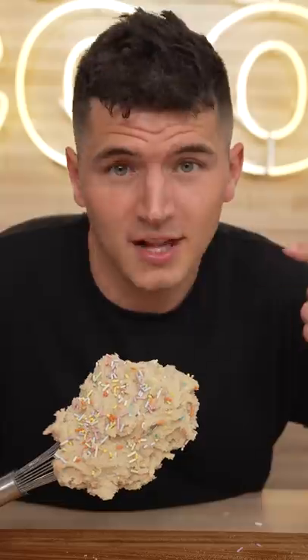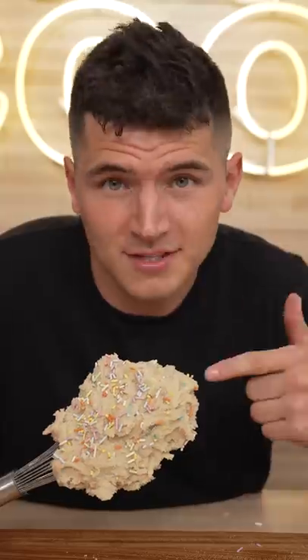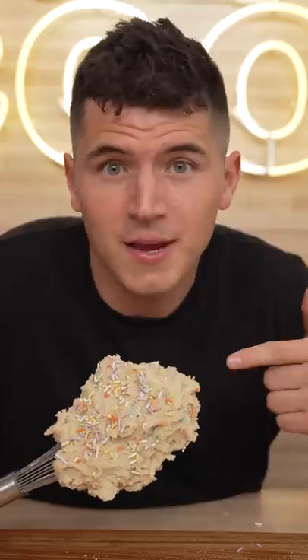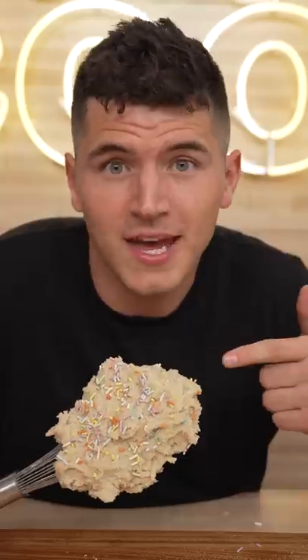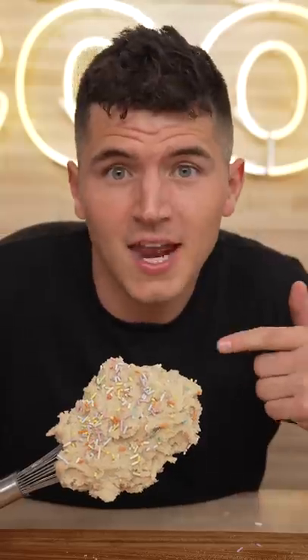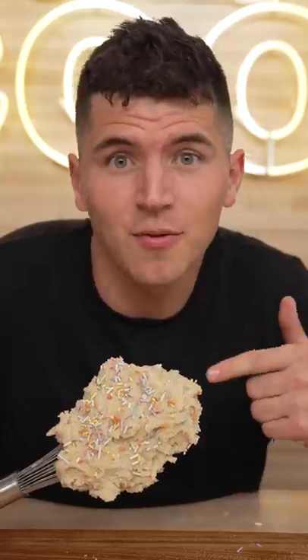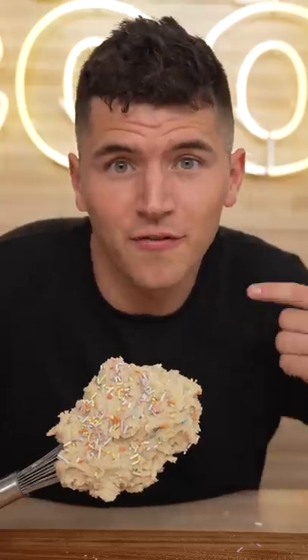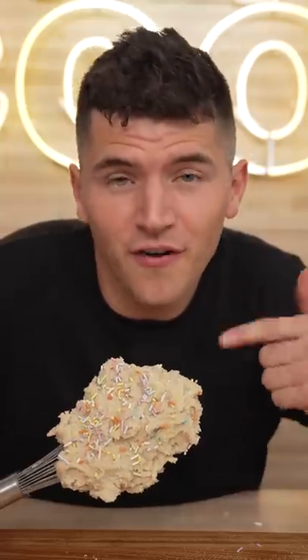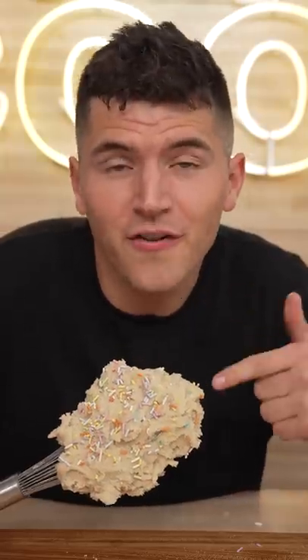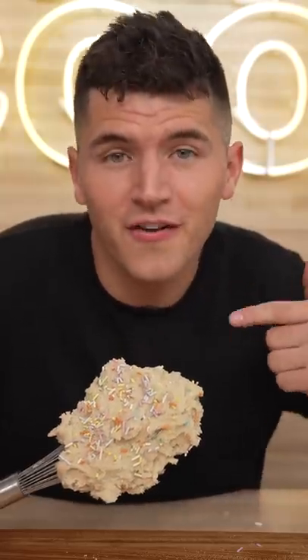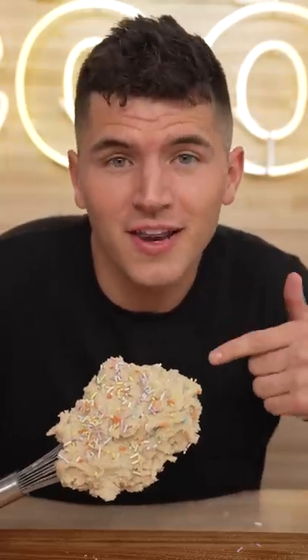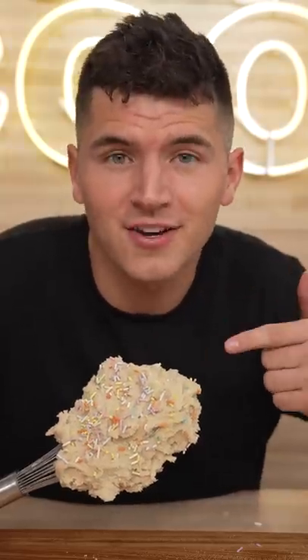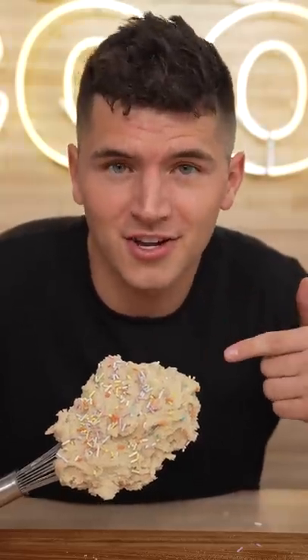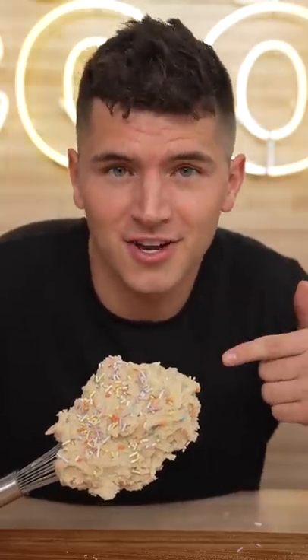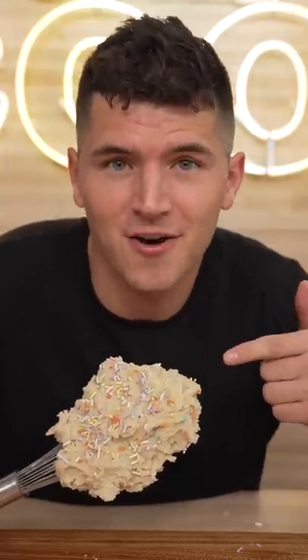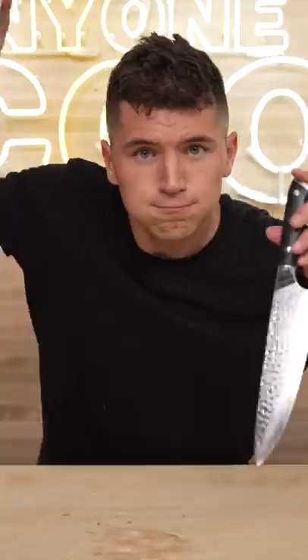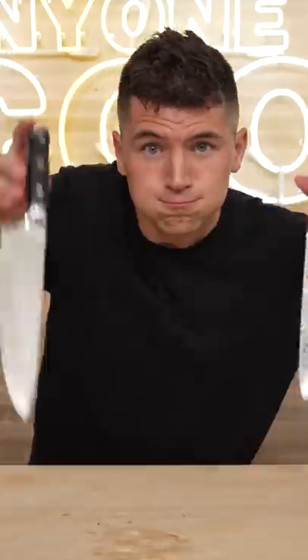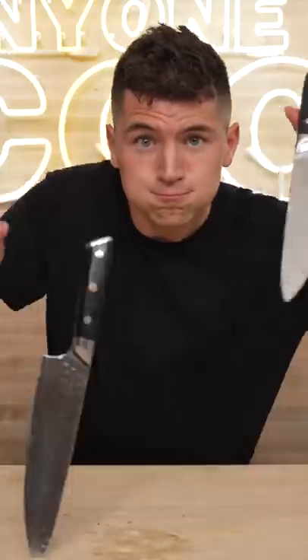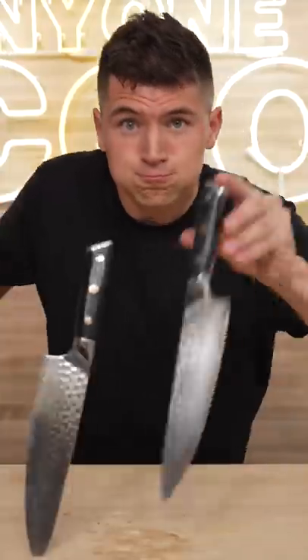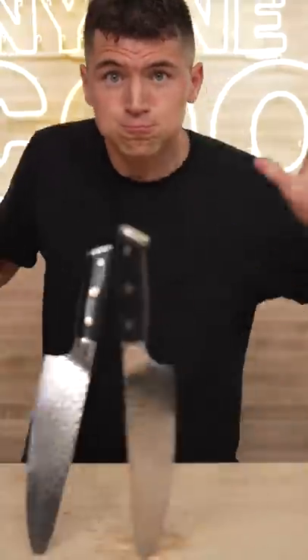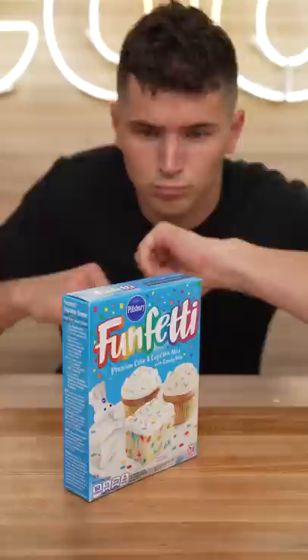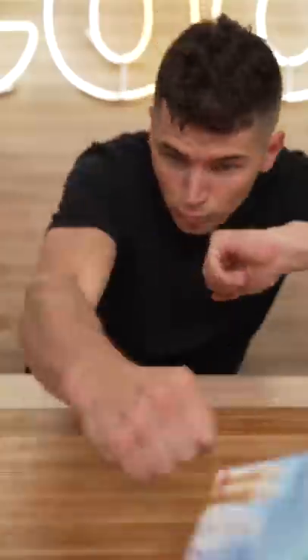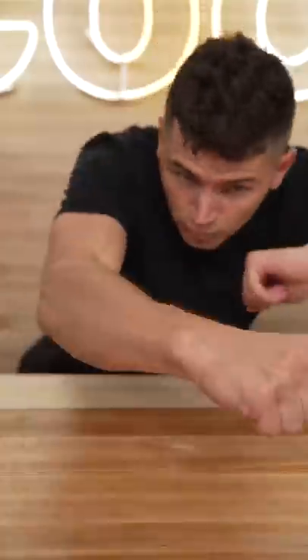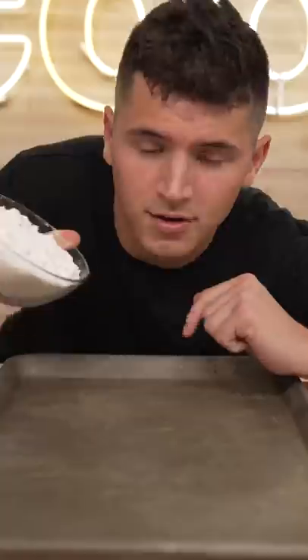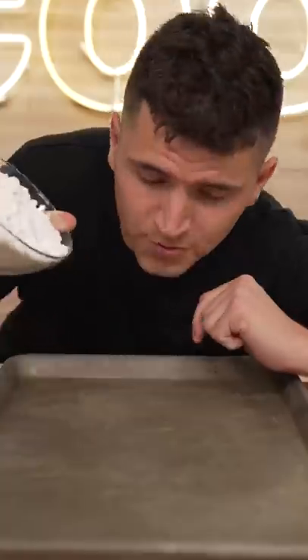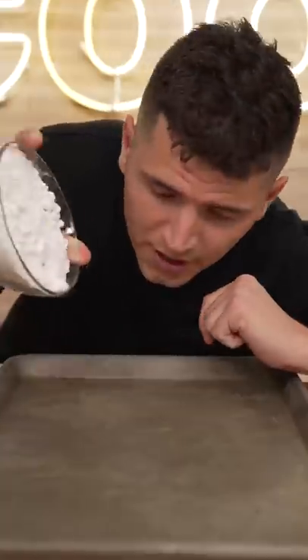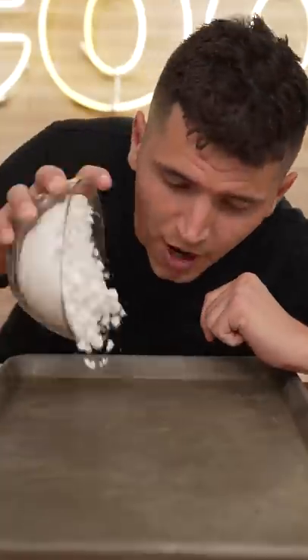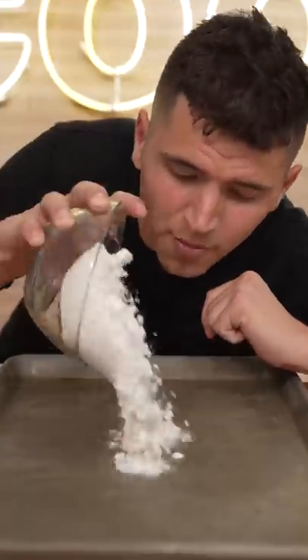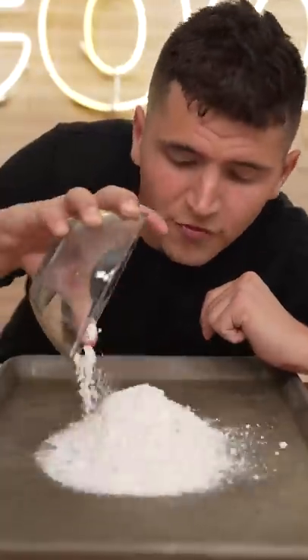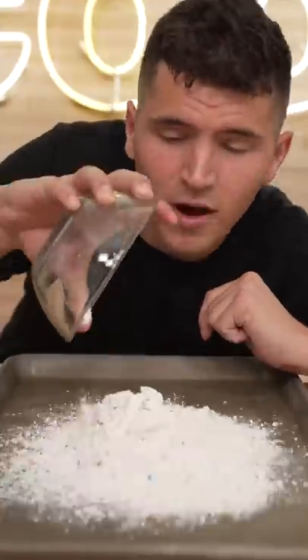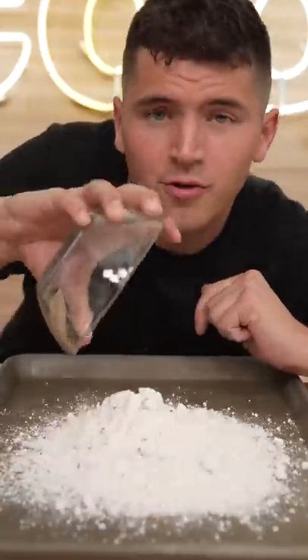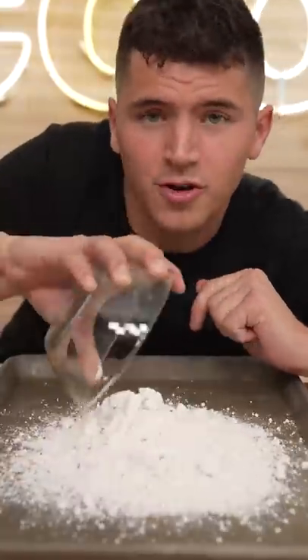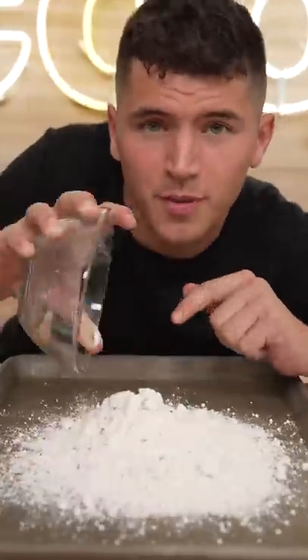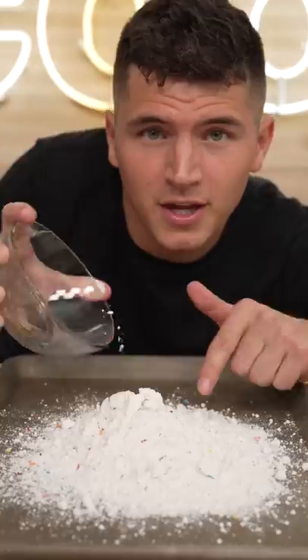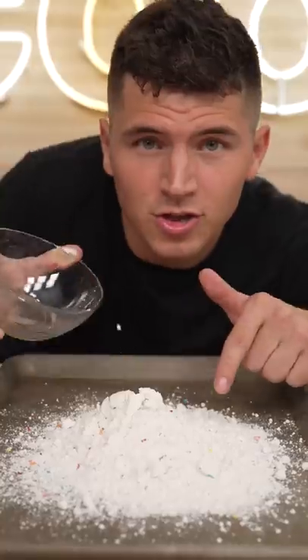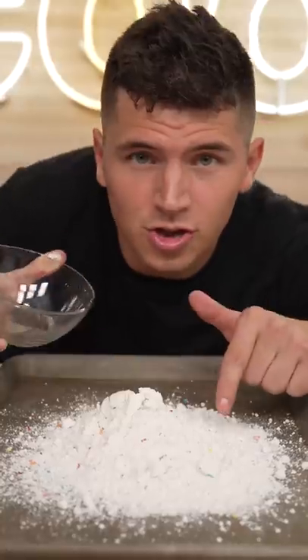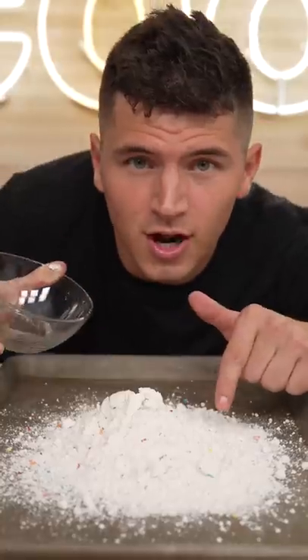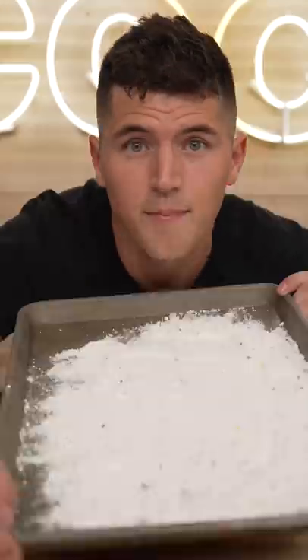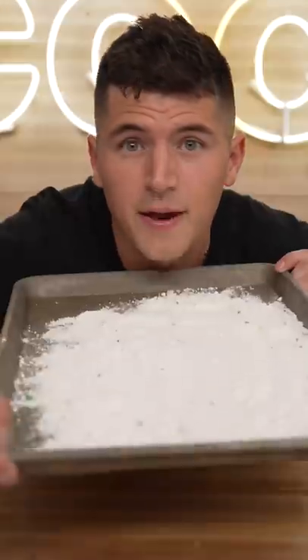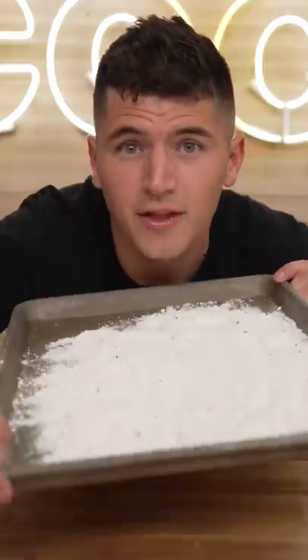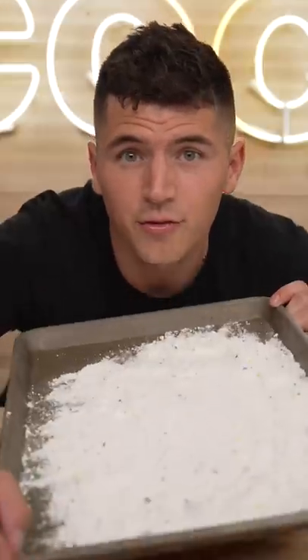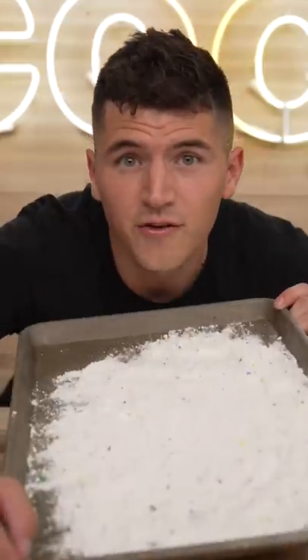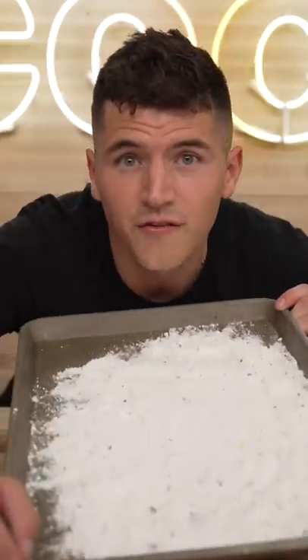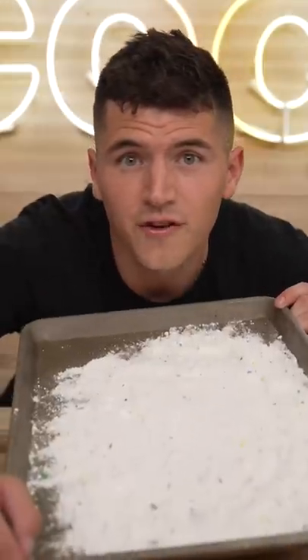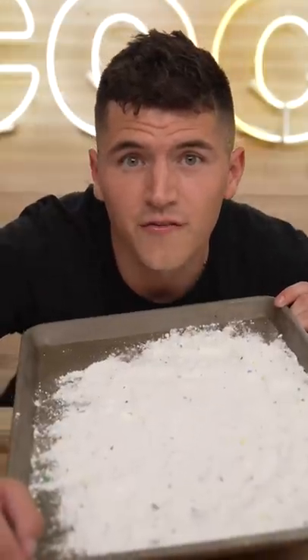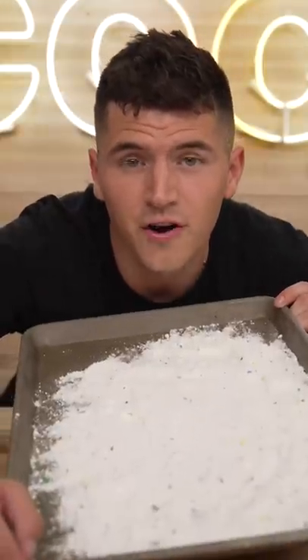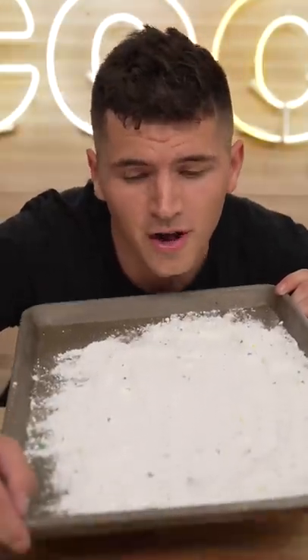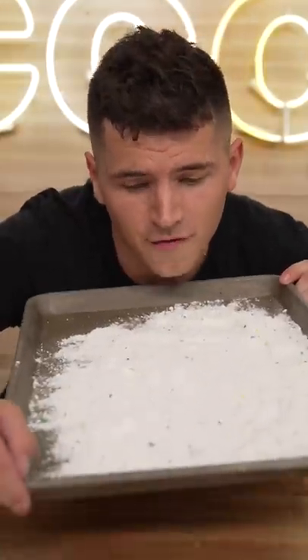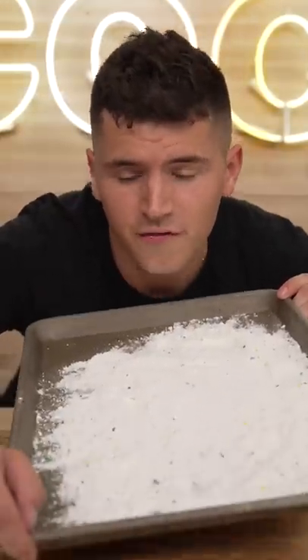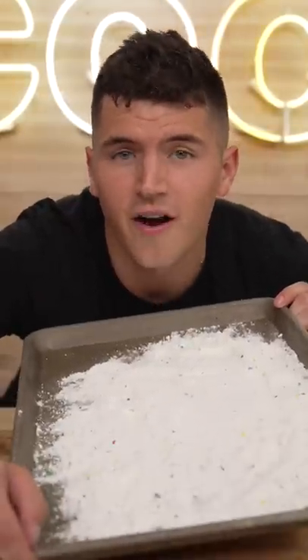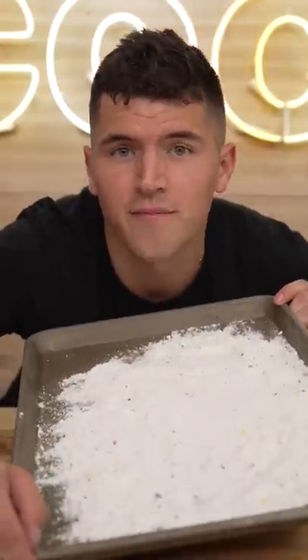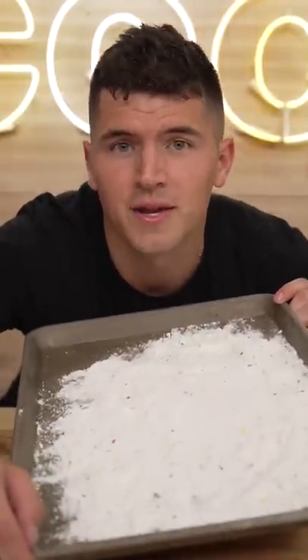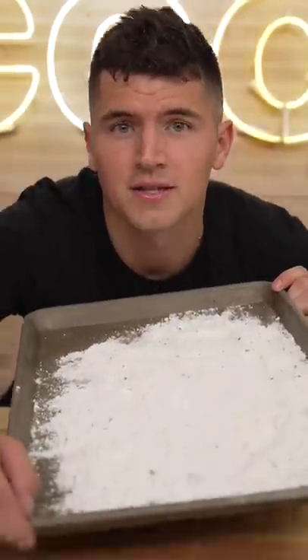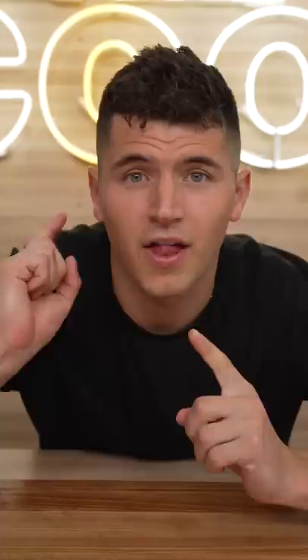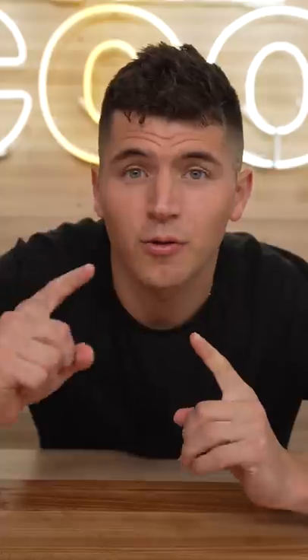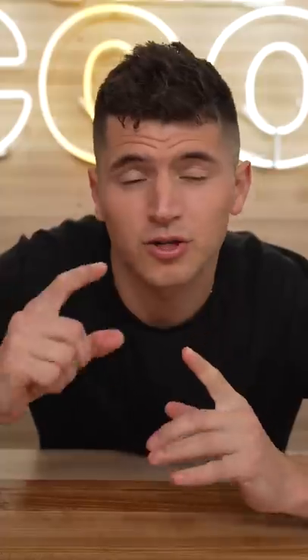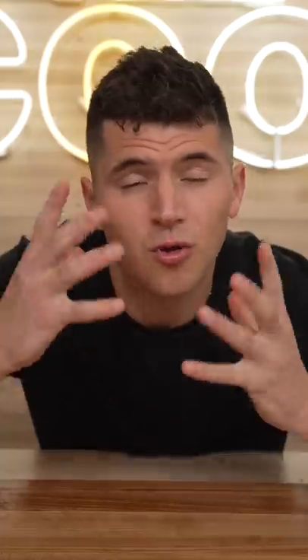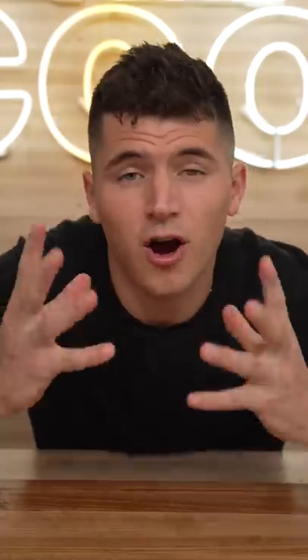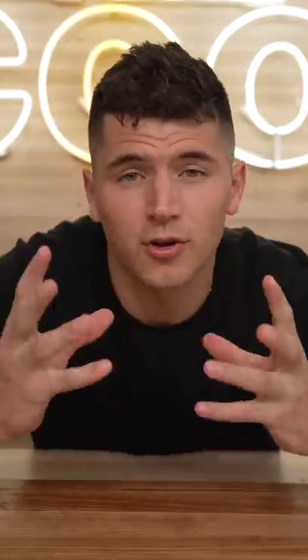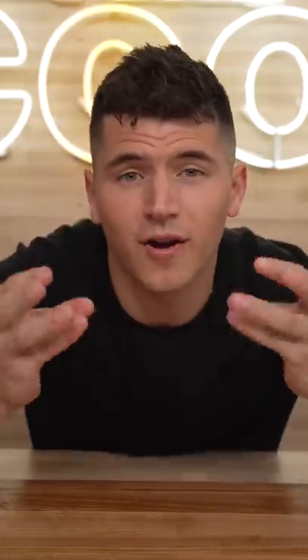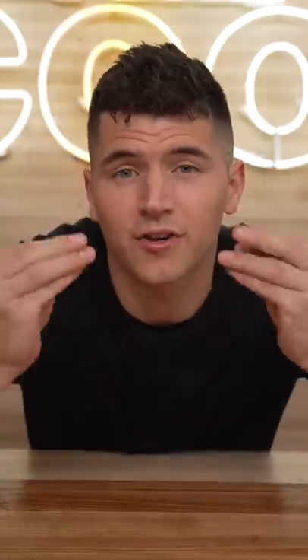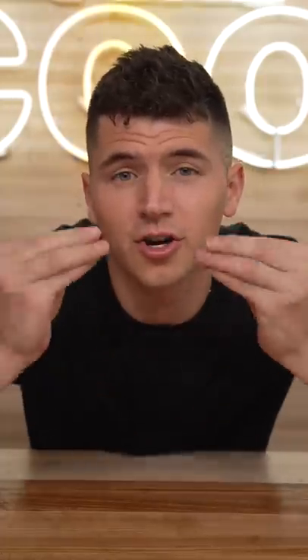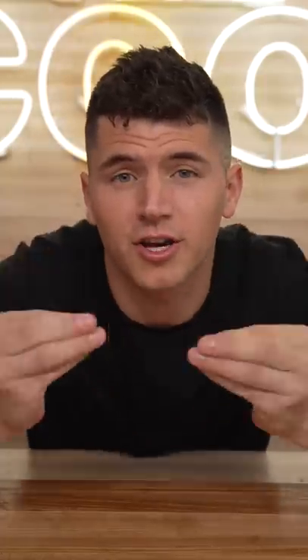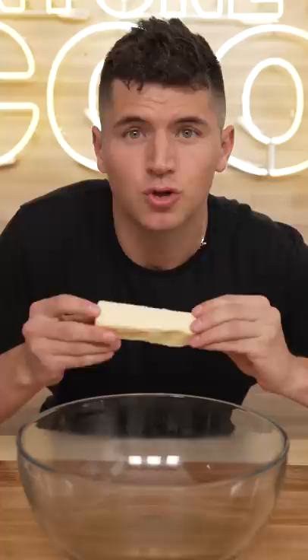Let's make edible funfetti cookie dough. Spread a cup of flour on your baking tray and bake at 350 Fahrenheit for five minutes. Flour is raw — you have to cook it.